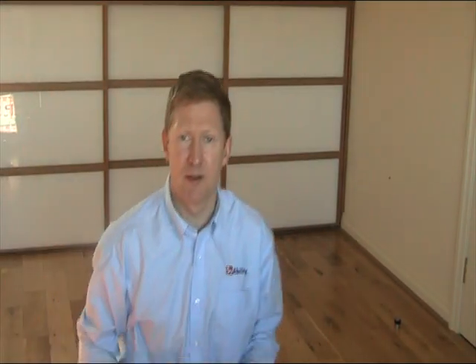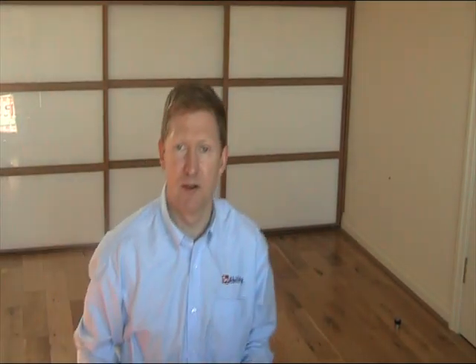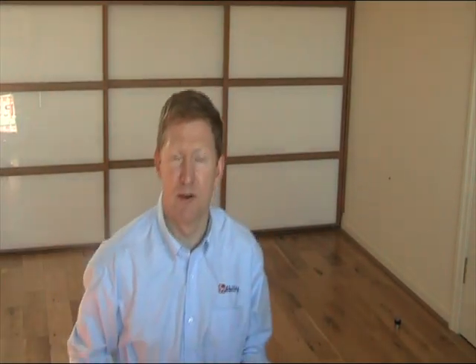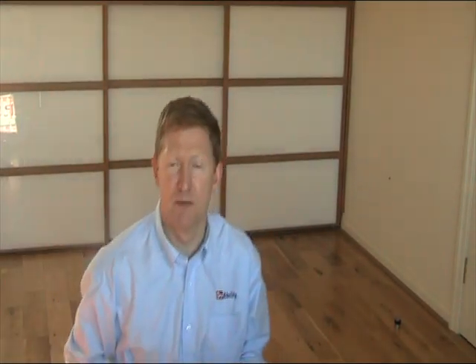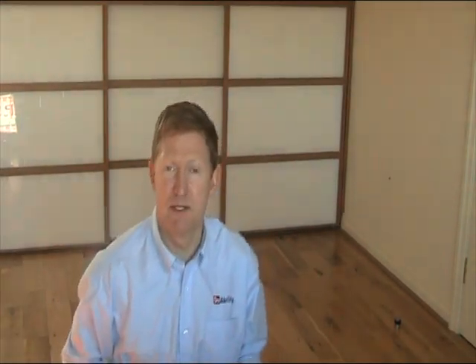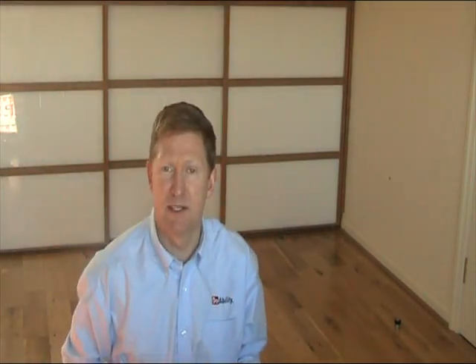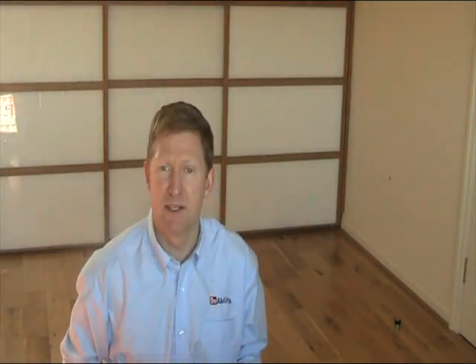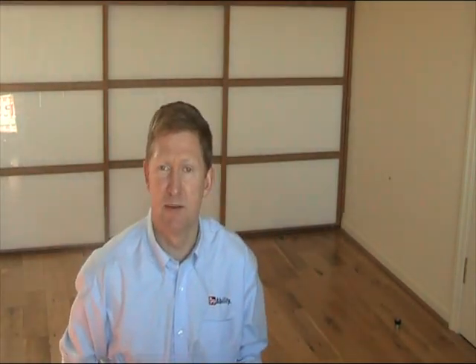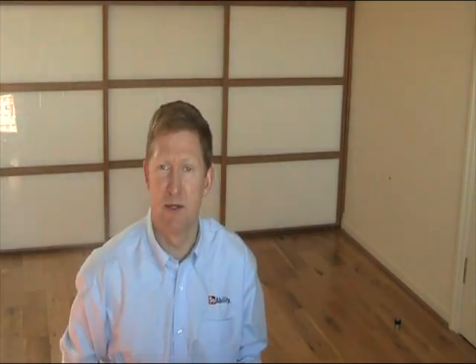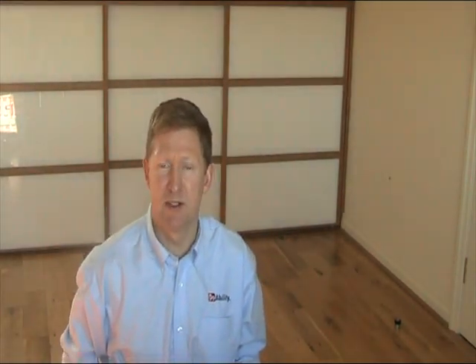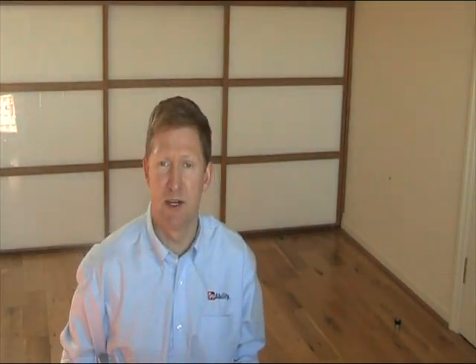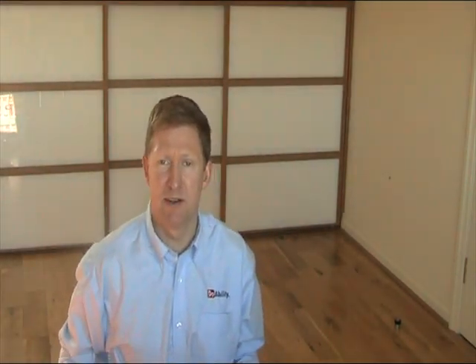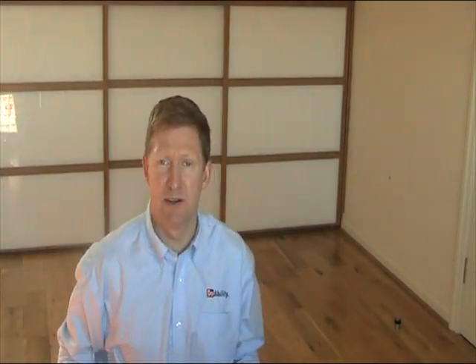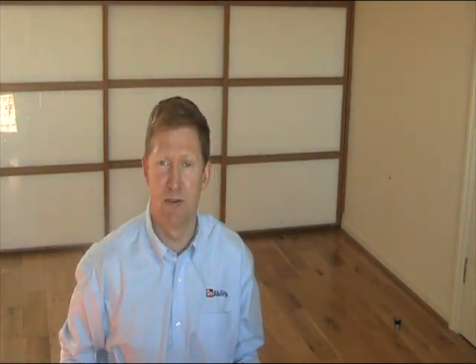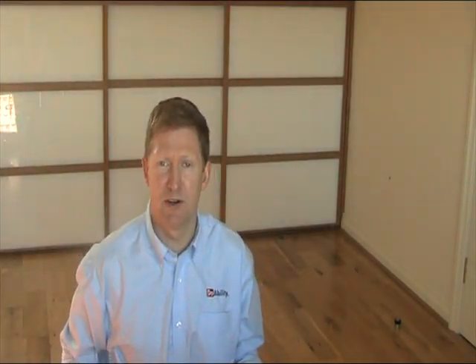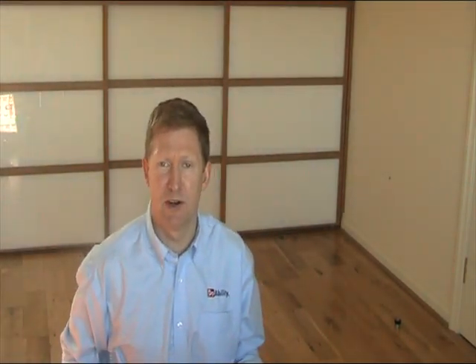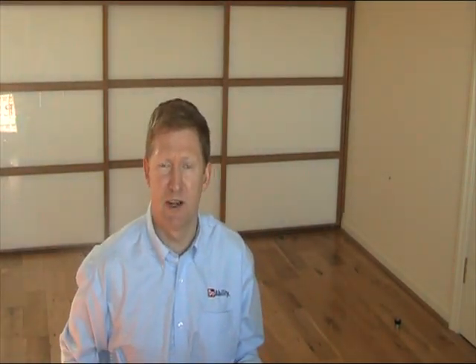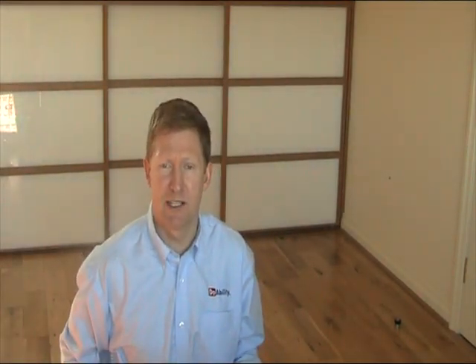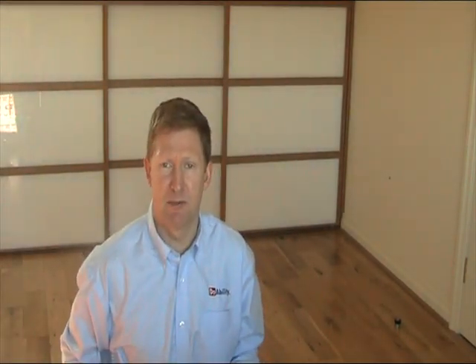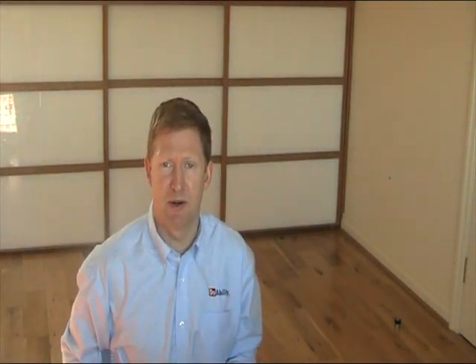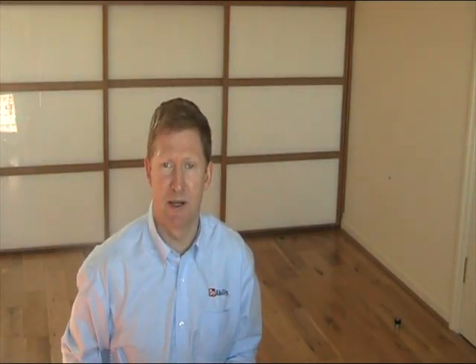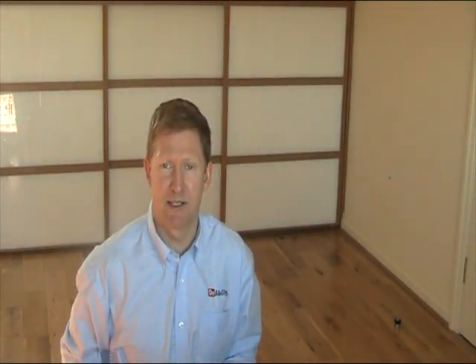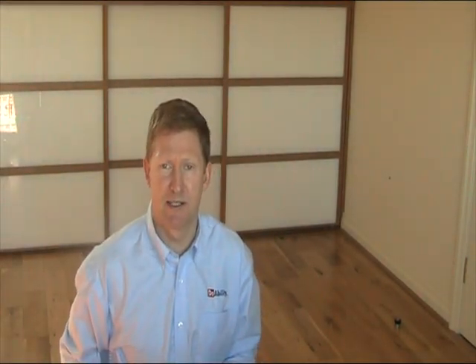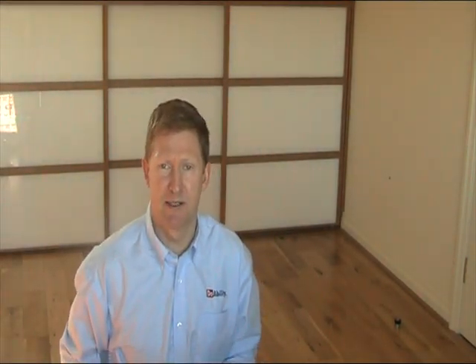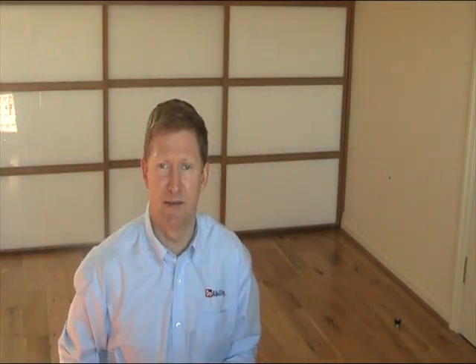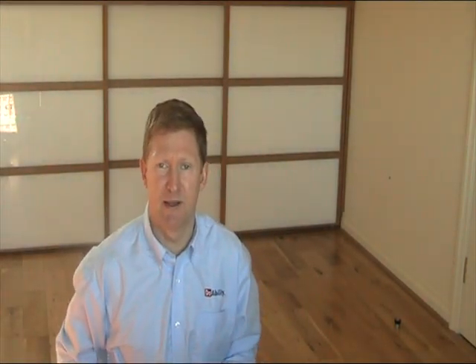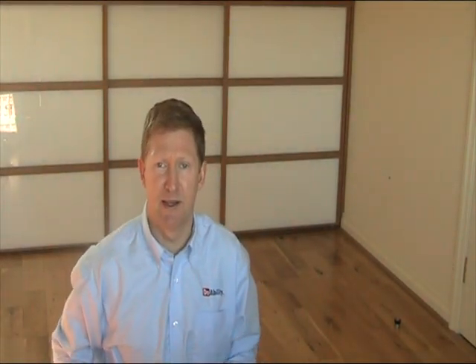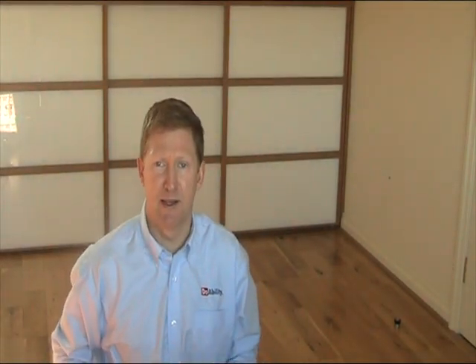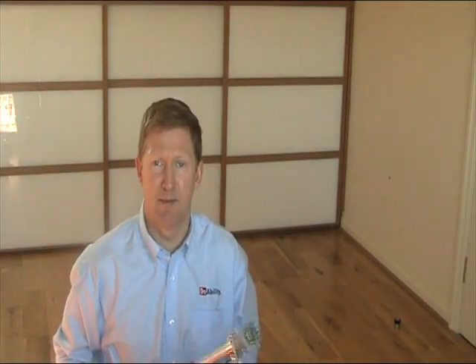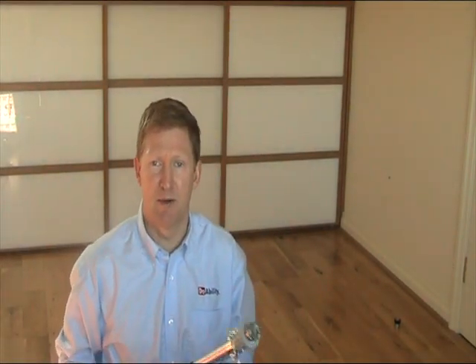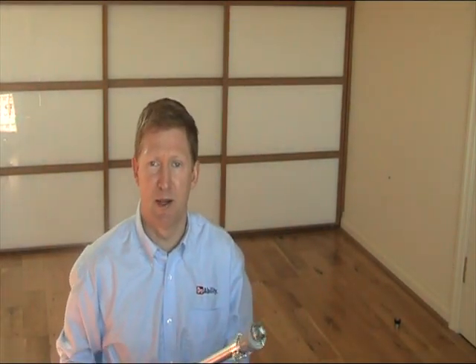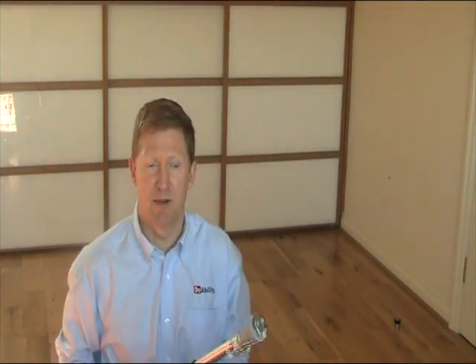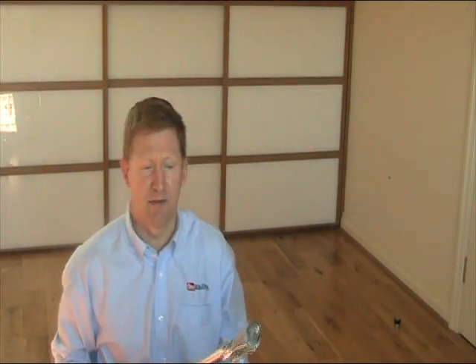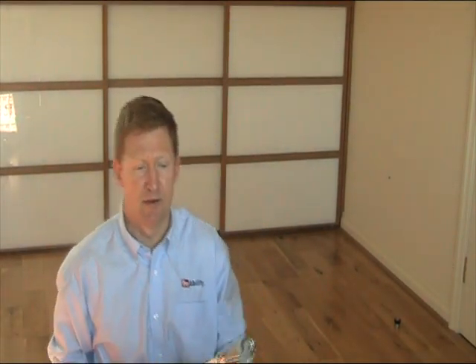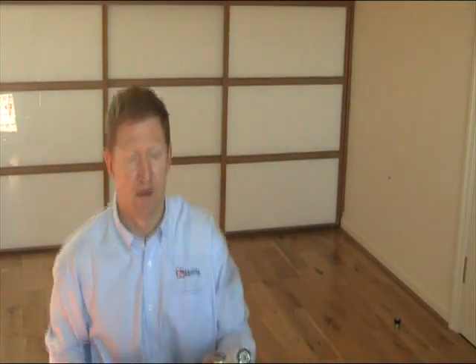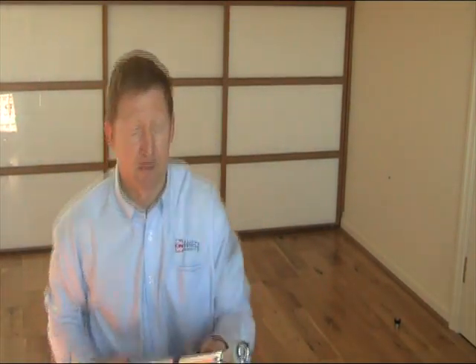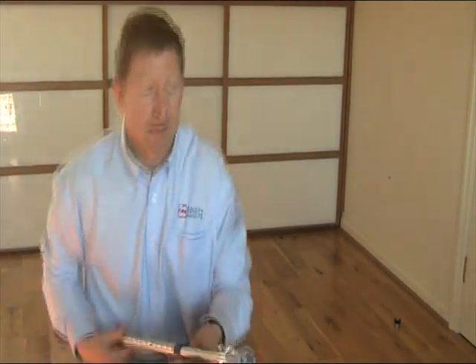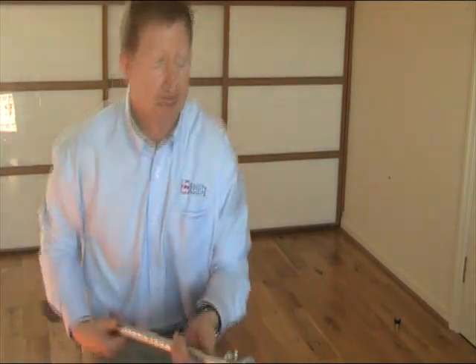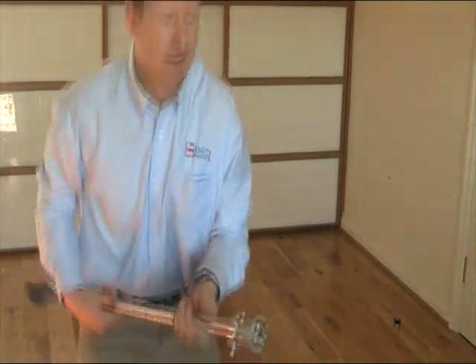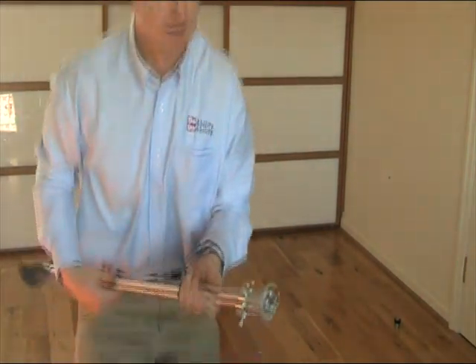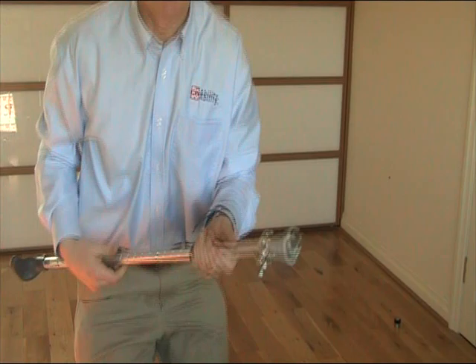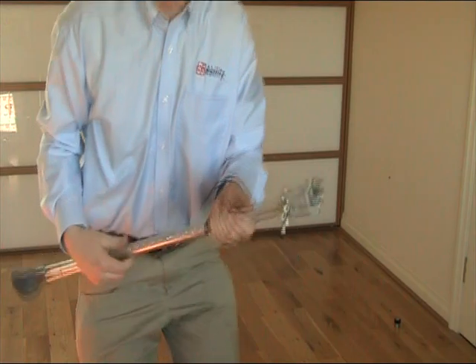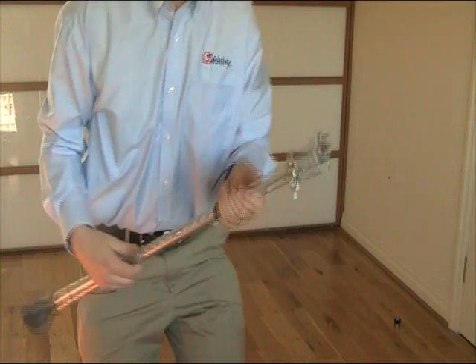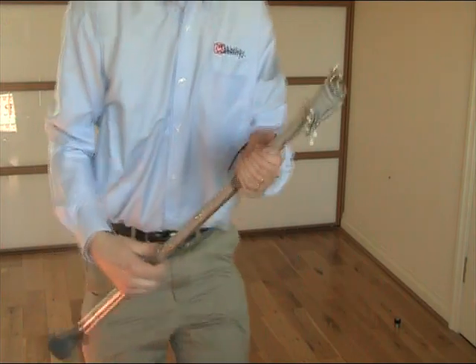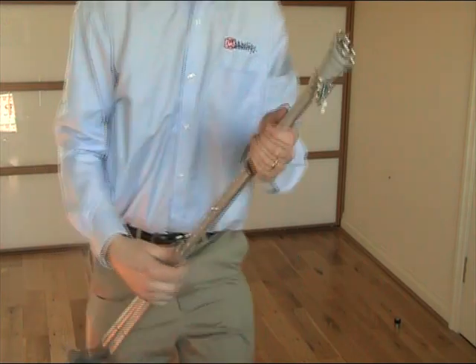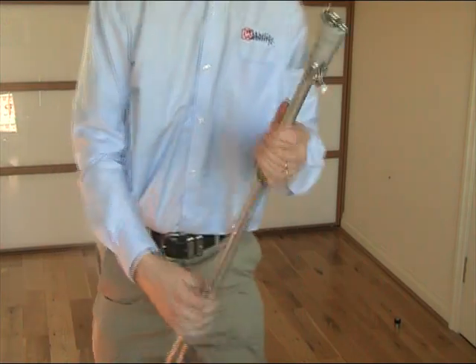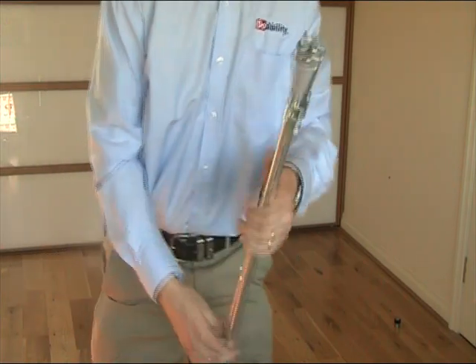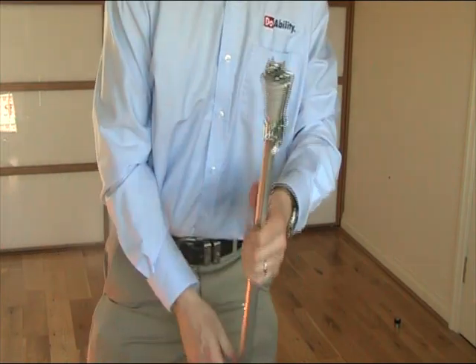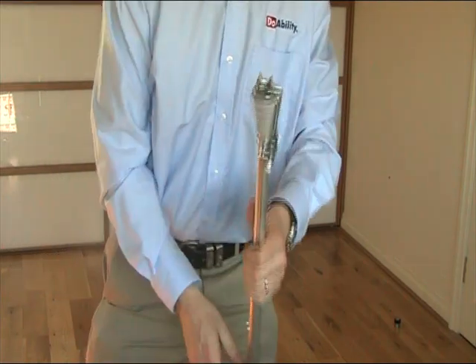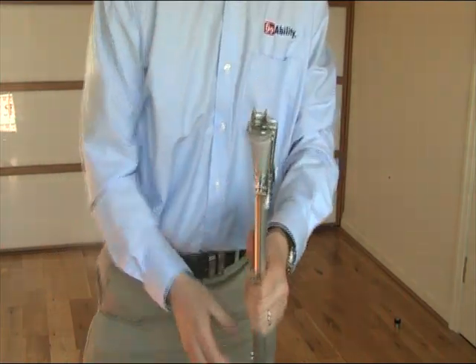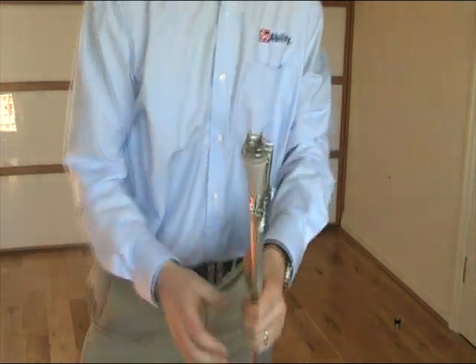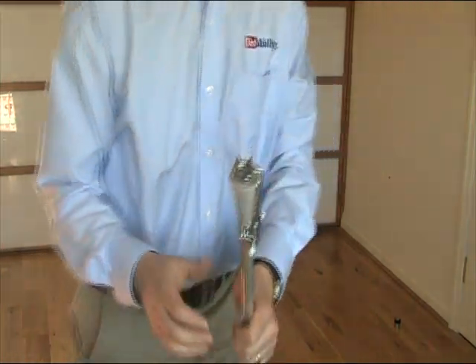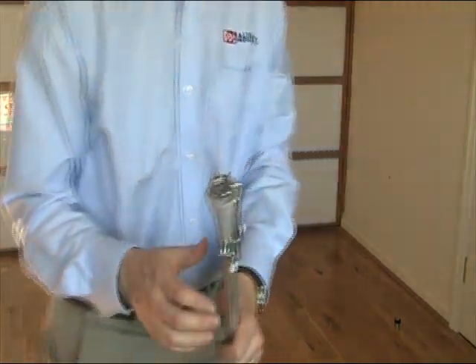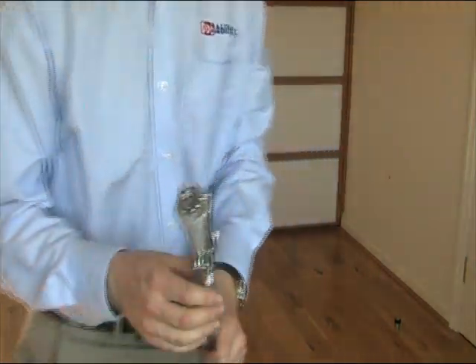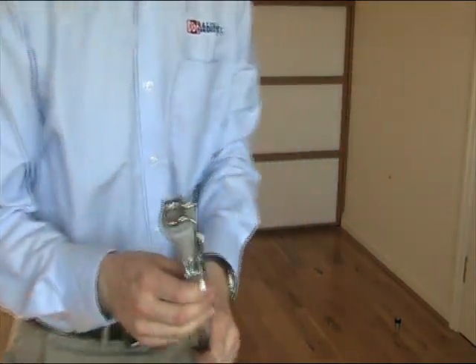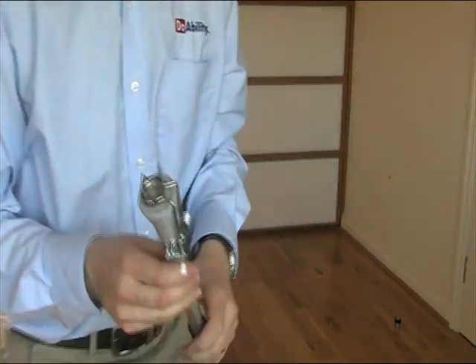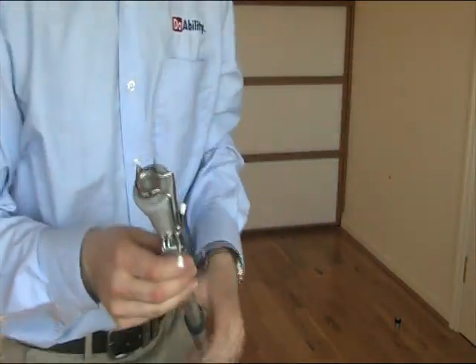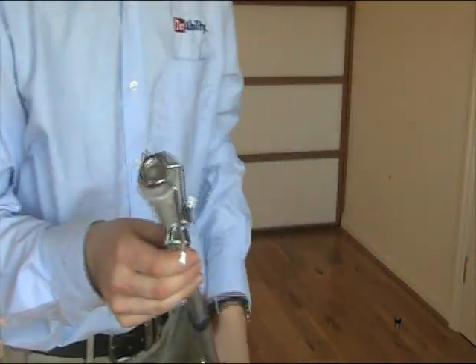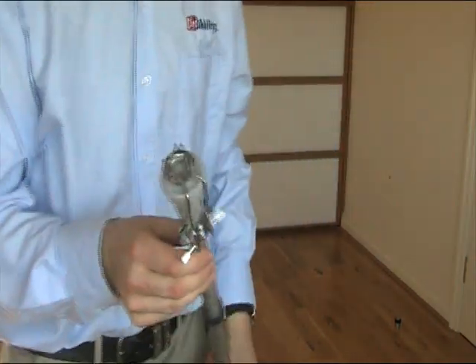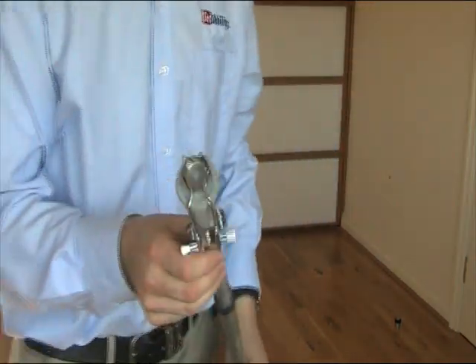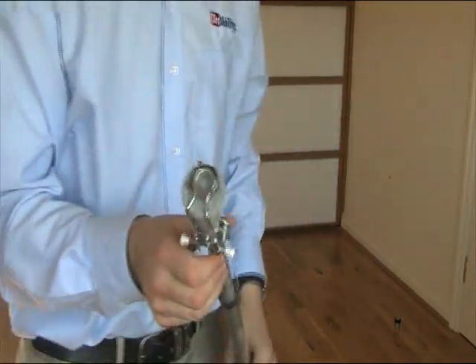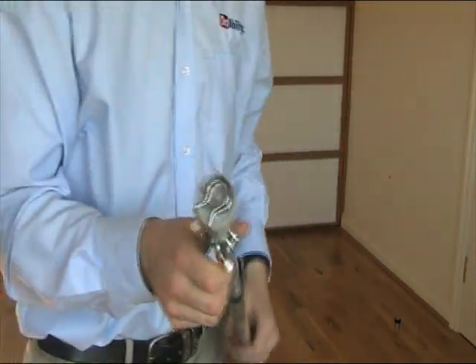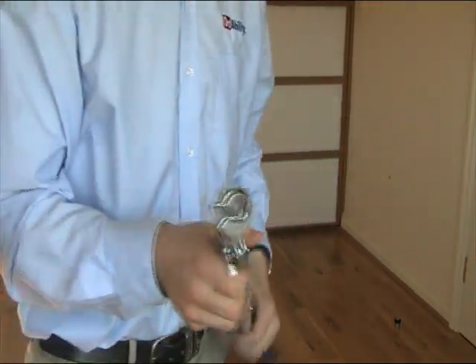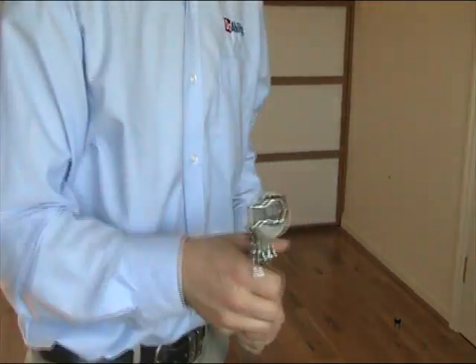Hello, I'm just going to demonstrate the different ice spikes that we have. There are three different types.